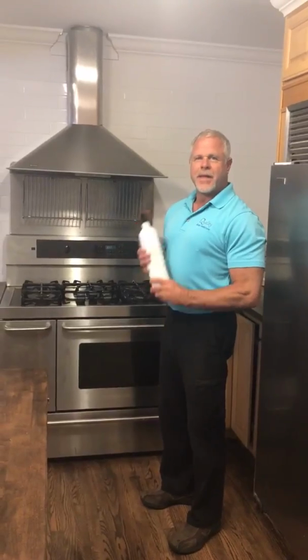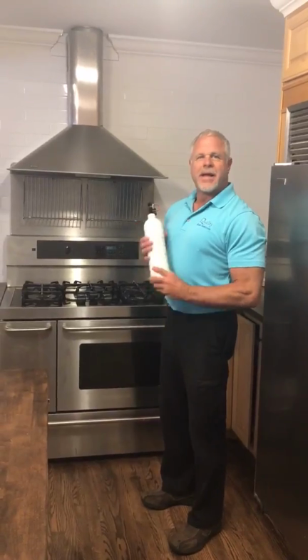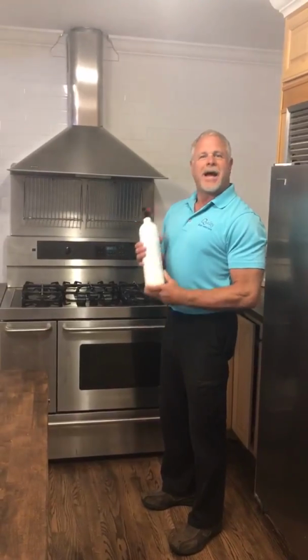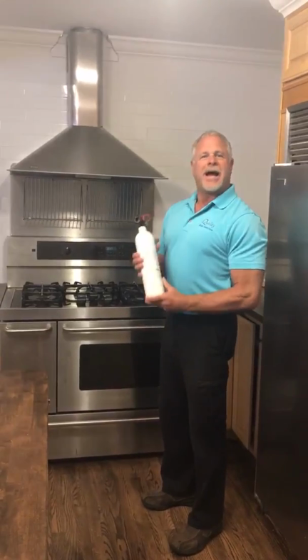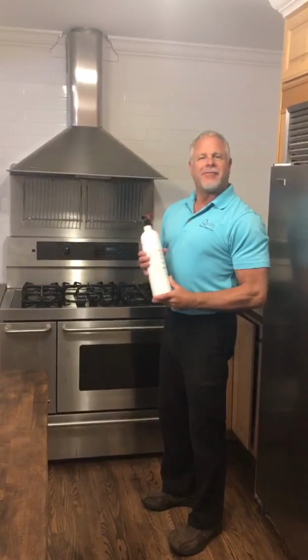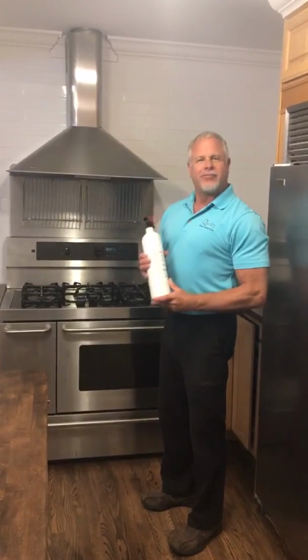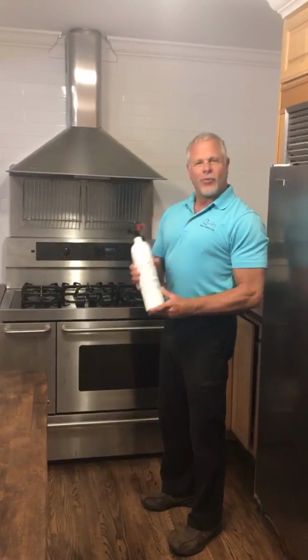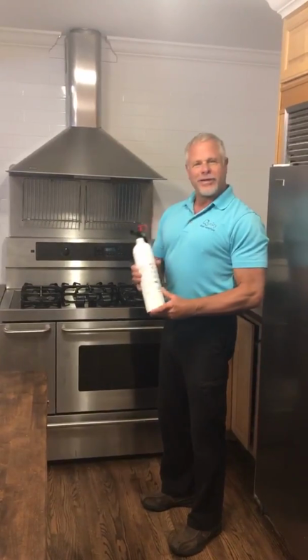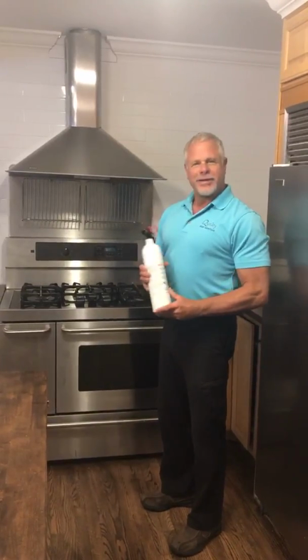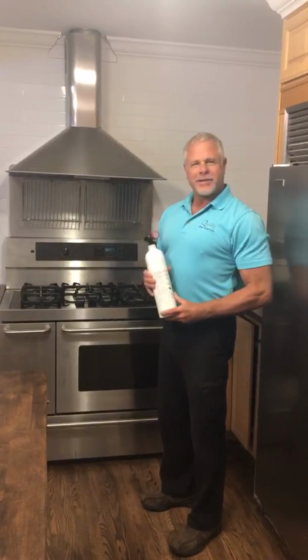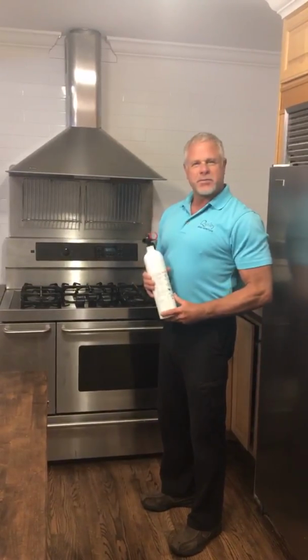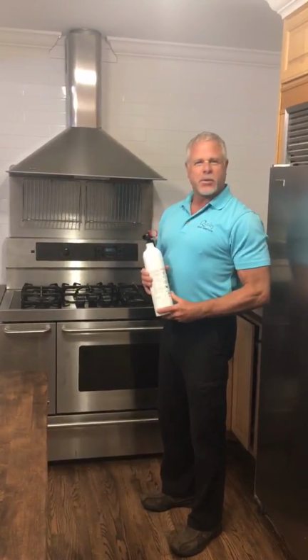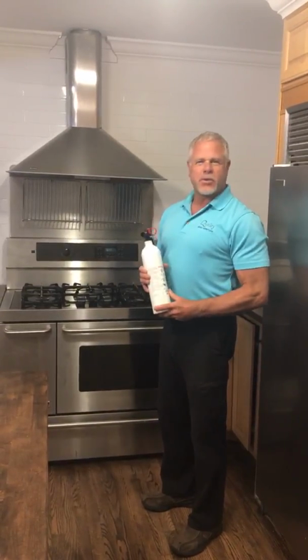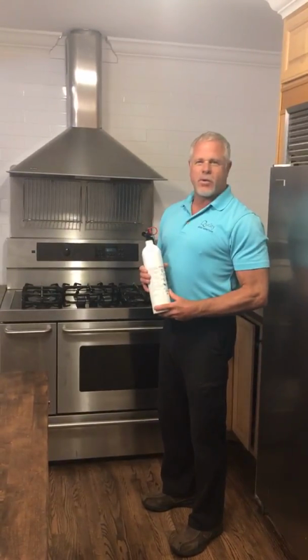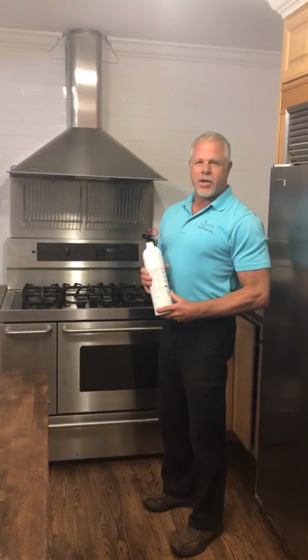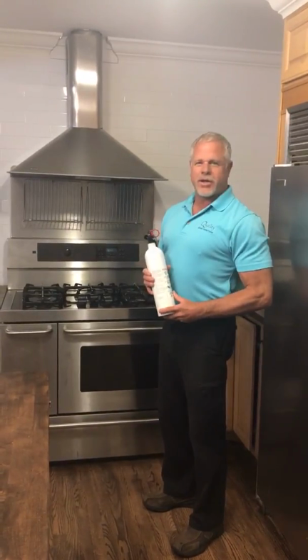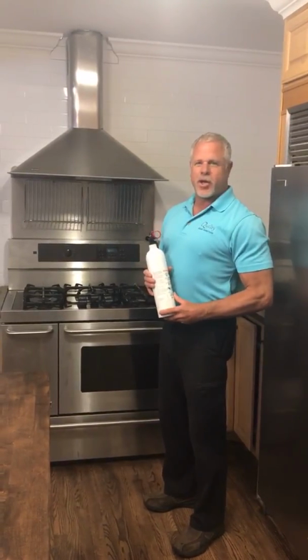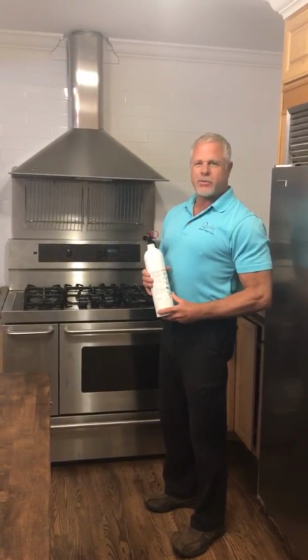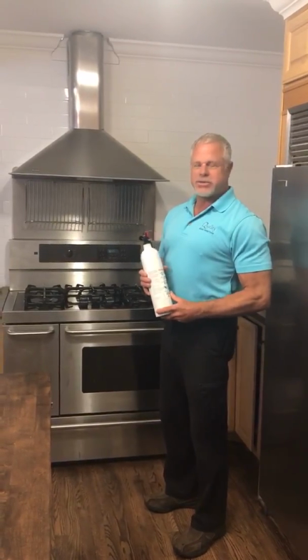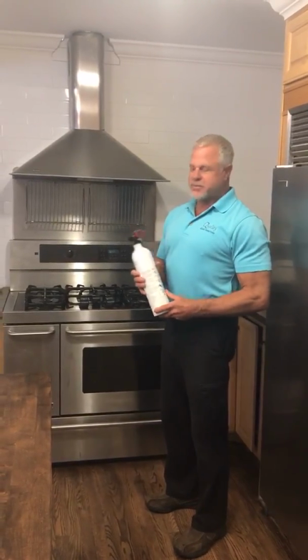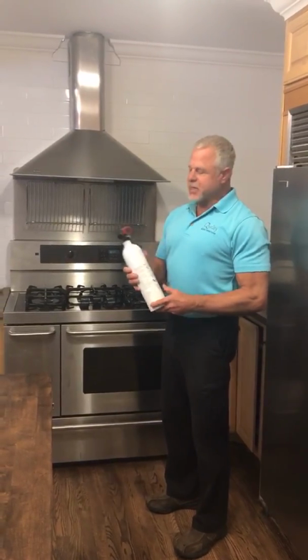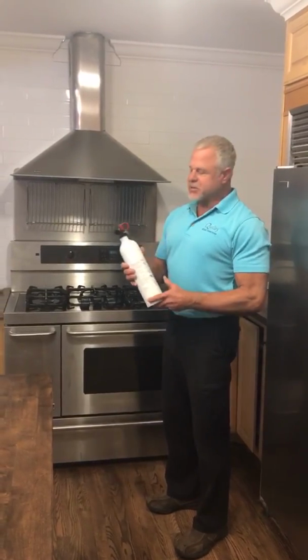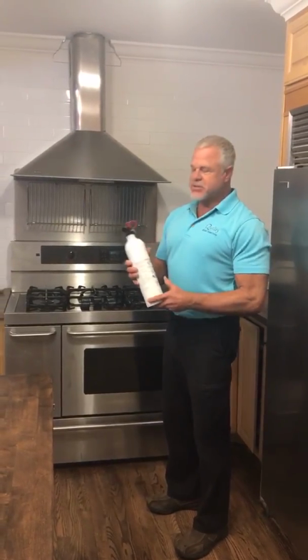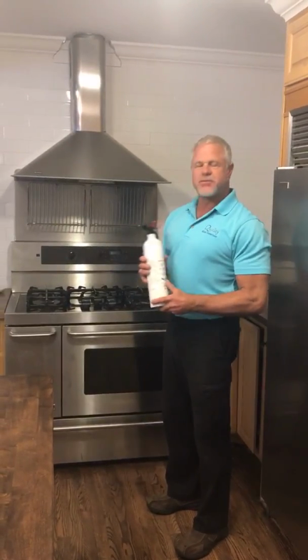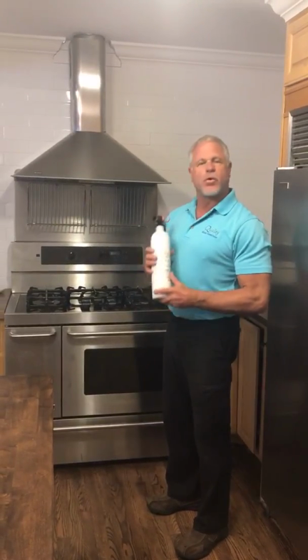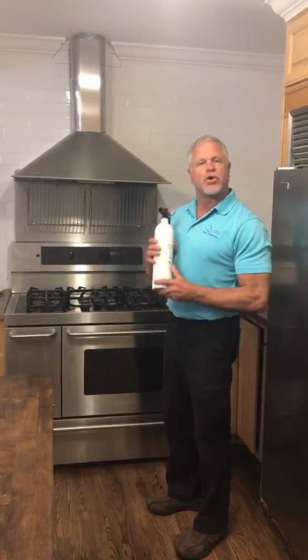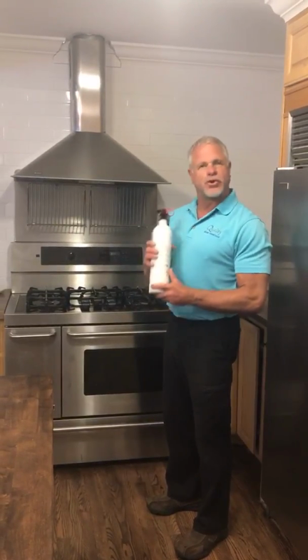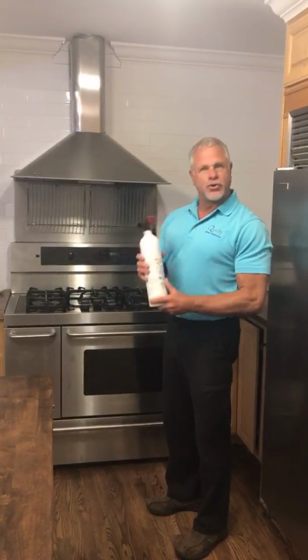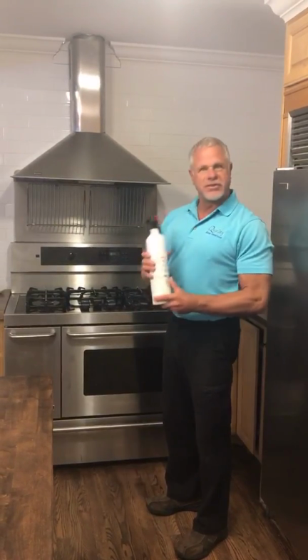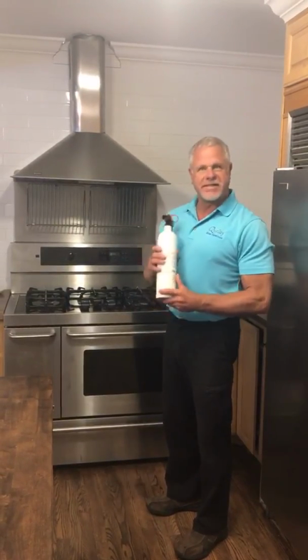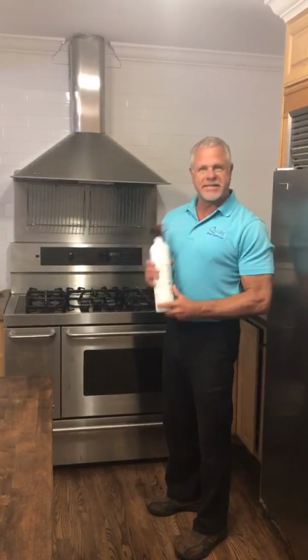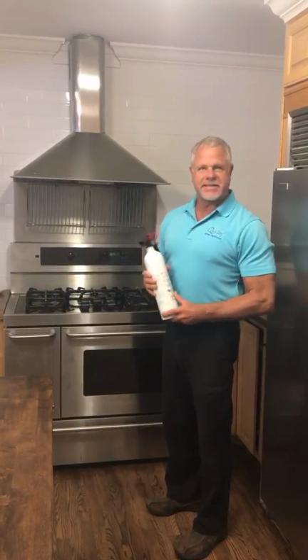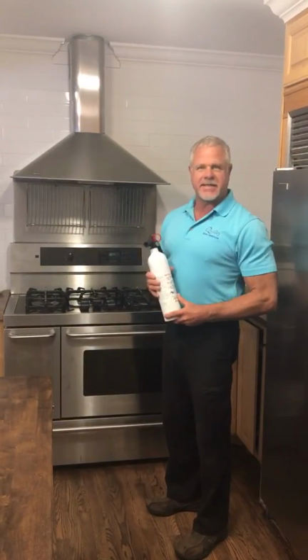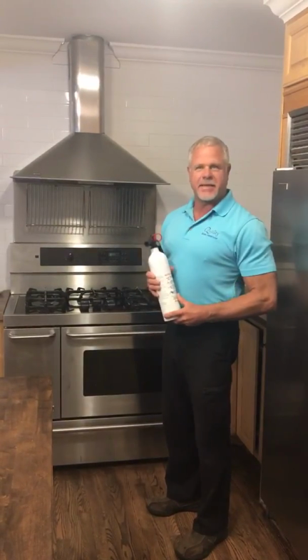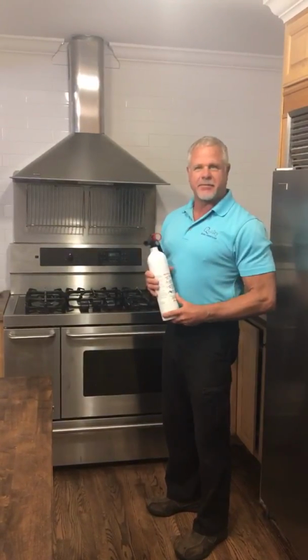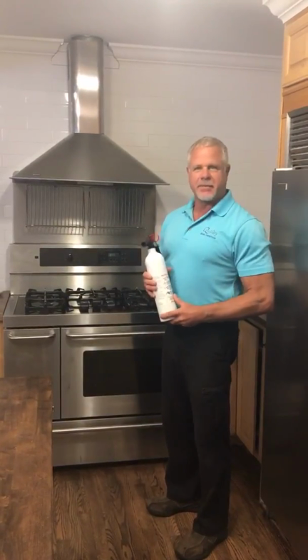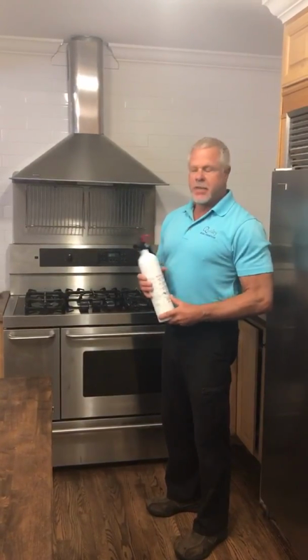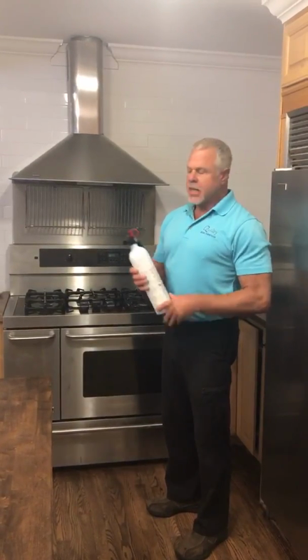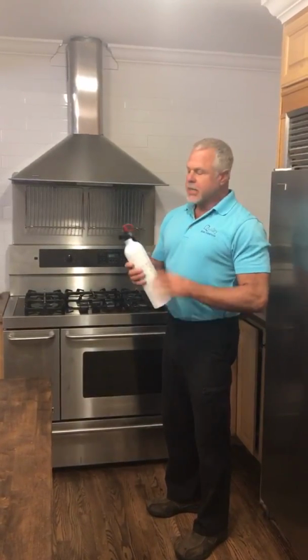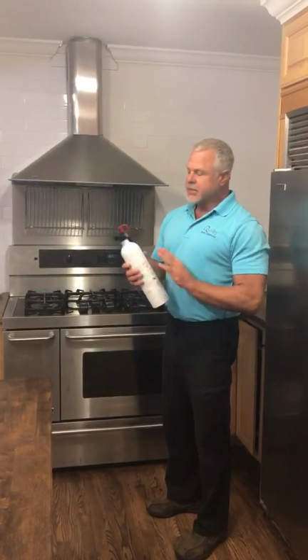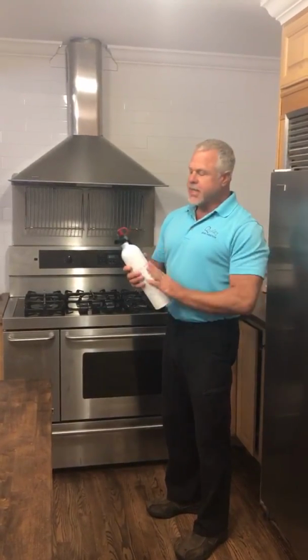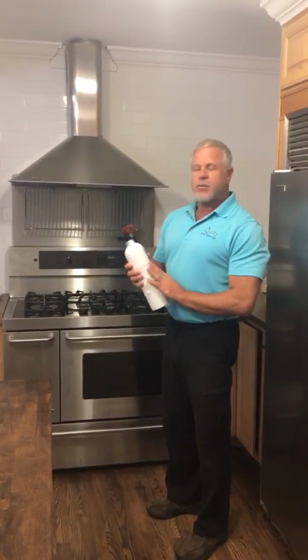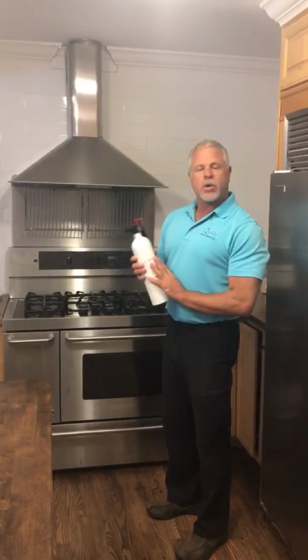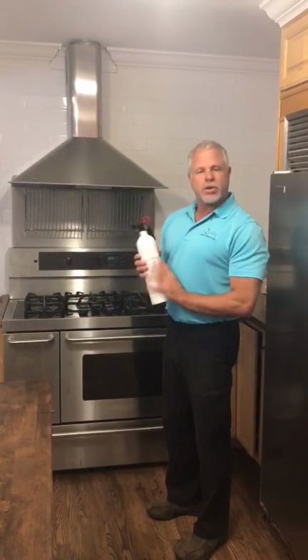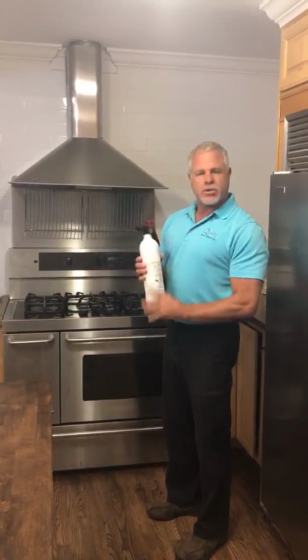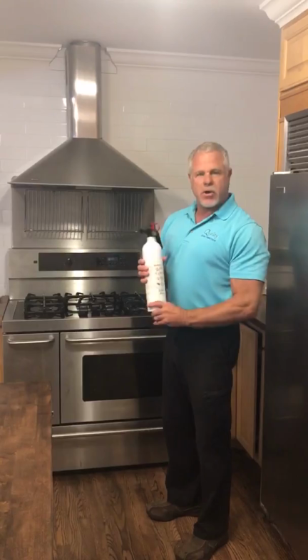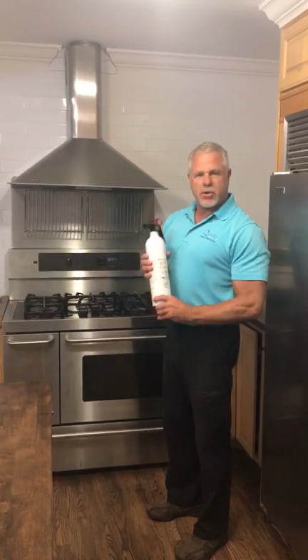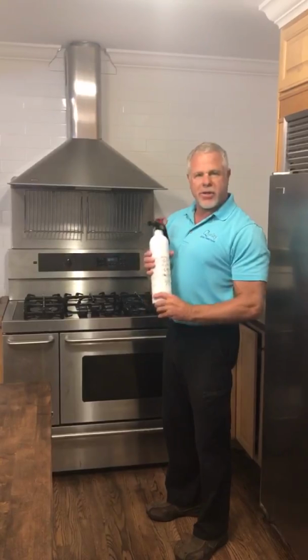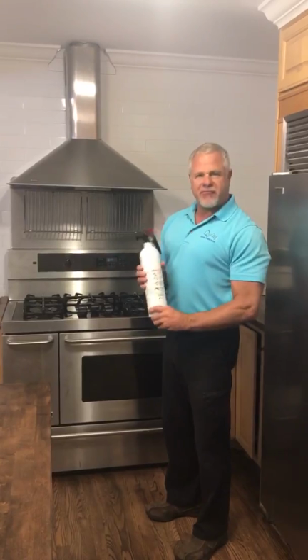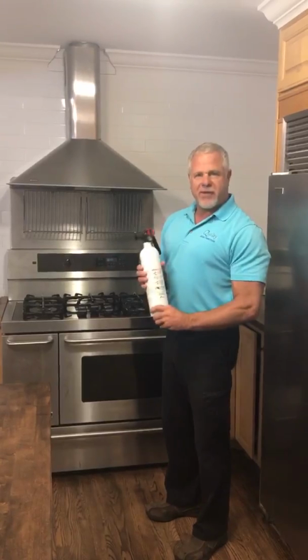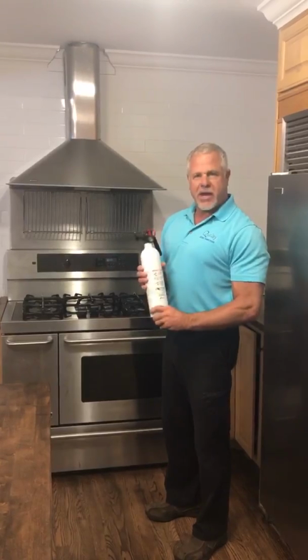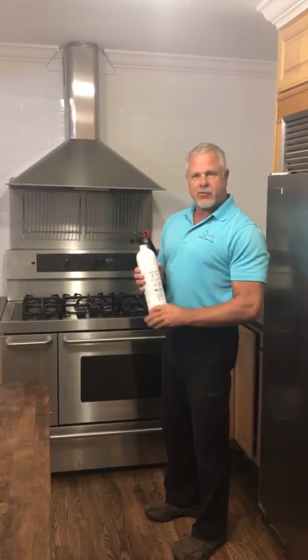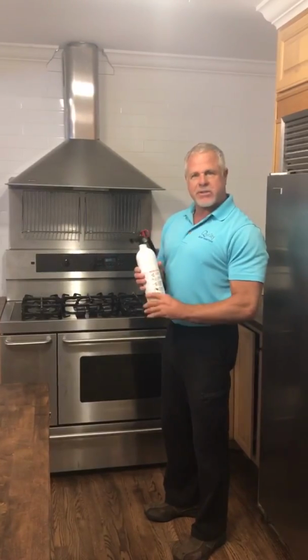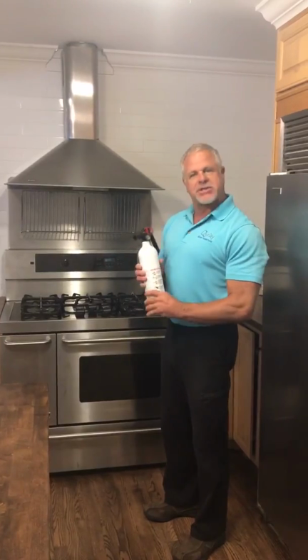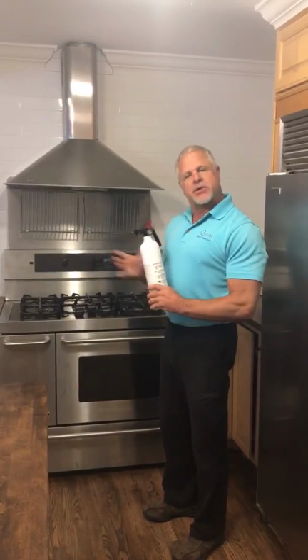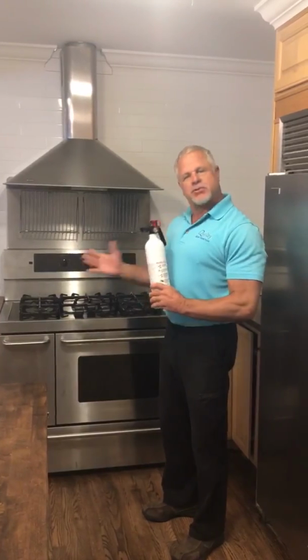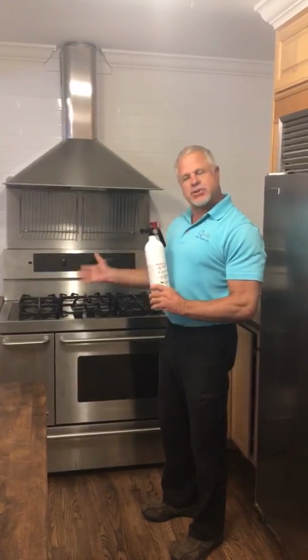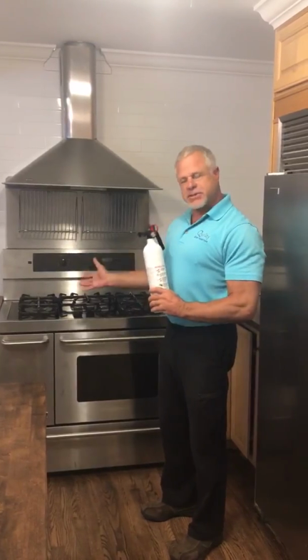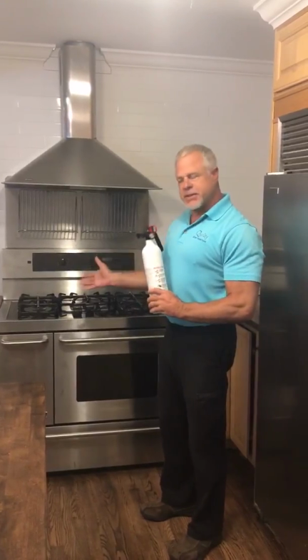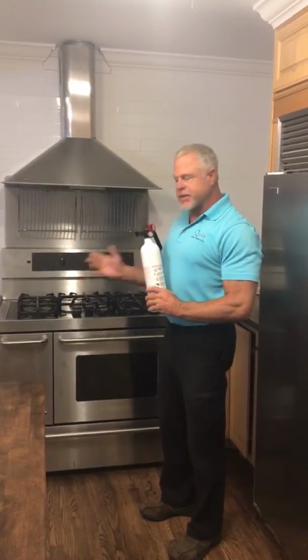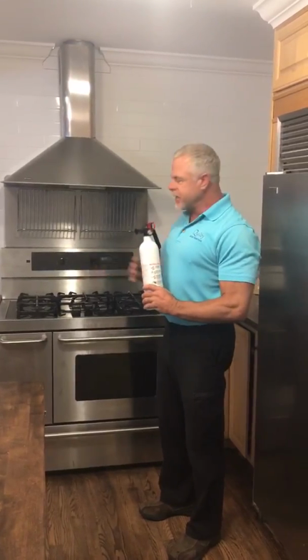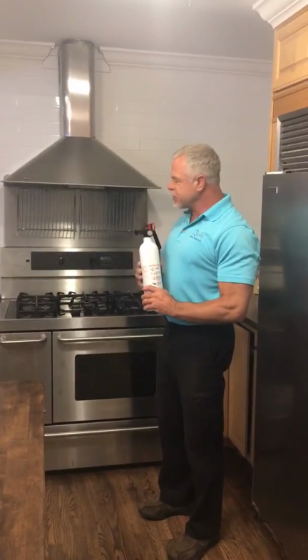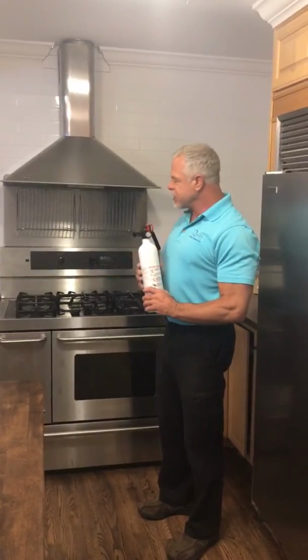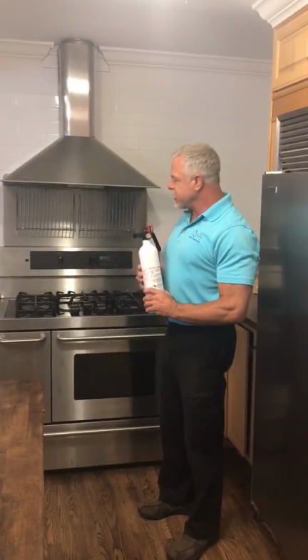Hi, Floyd Gibbs with Quality Home Inspections for Tuesday's Tip. Today we're going to talk about fire extinguishers in the kitchen.